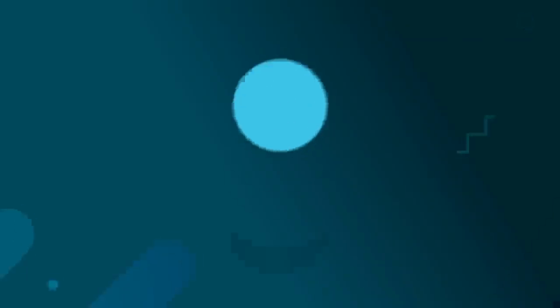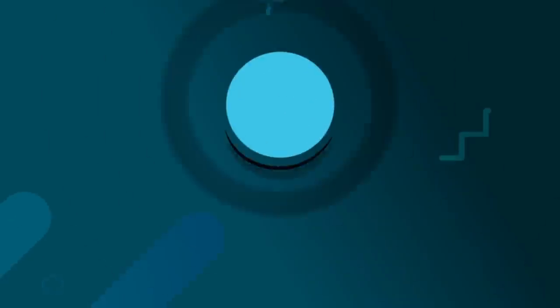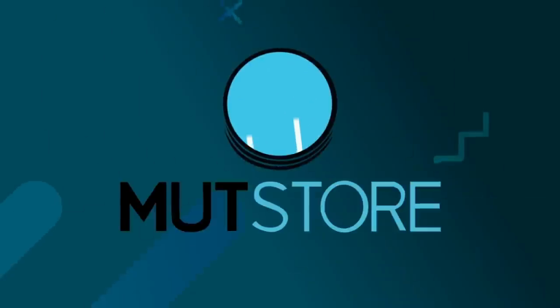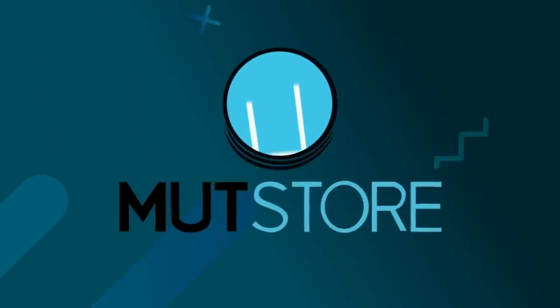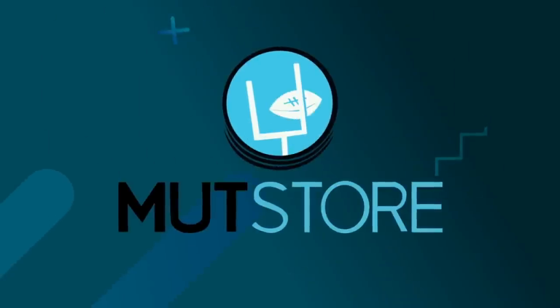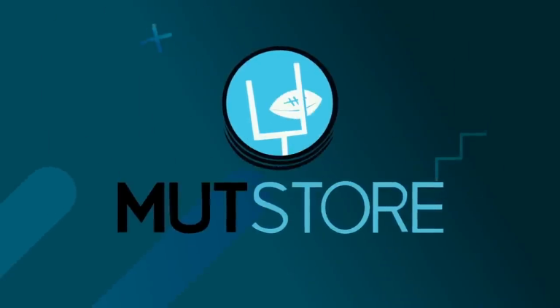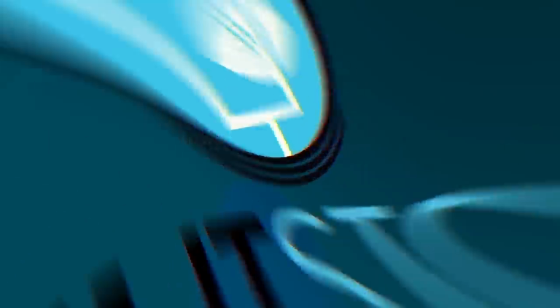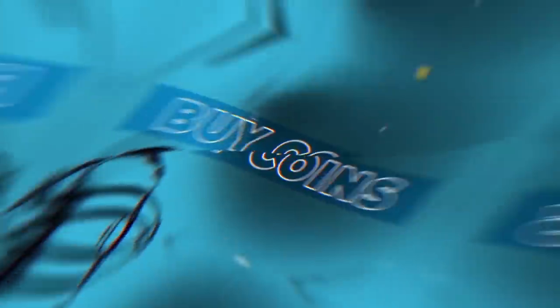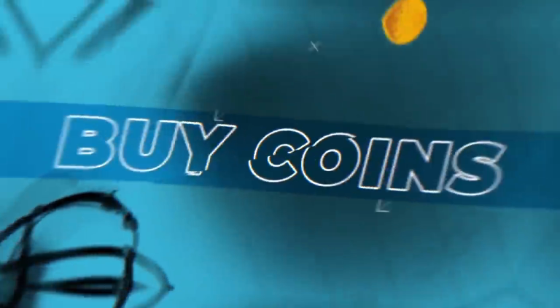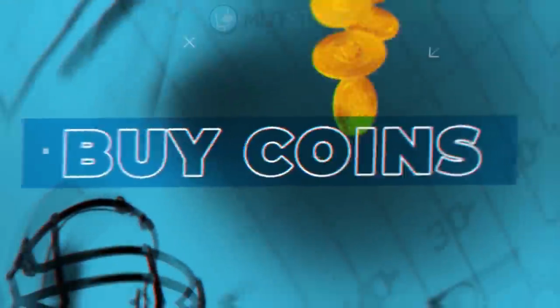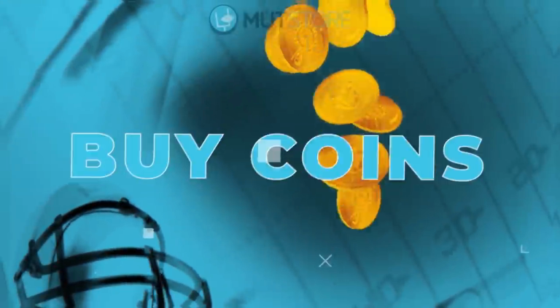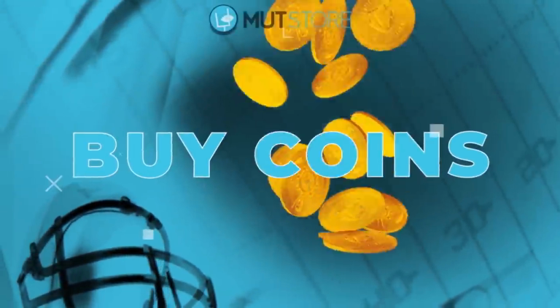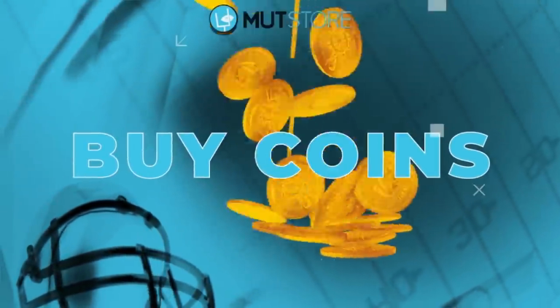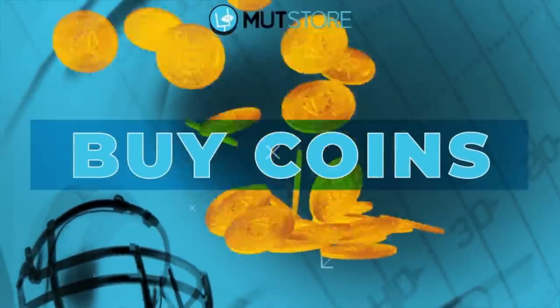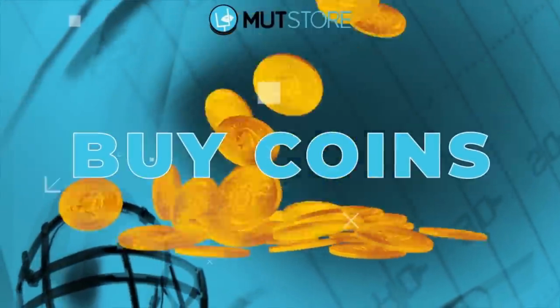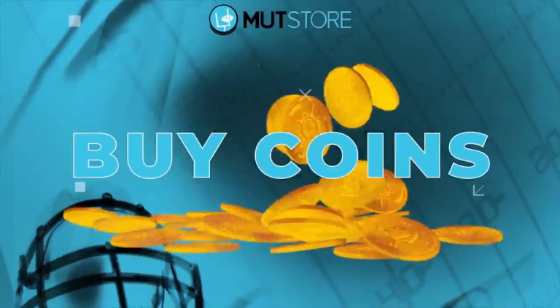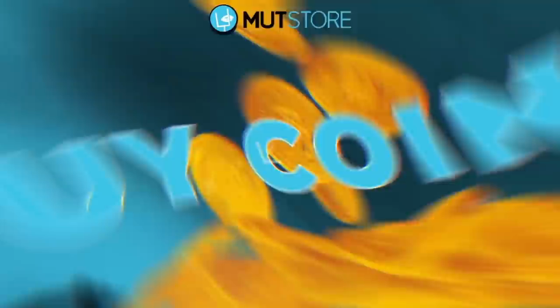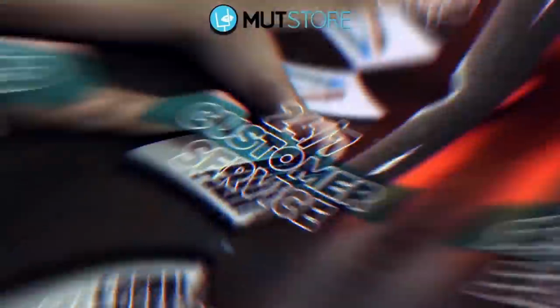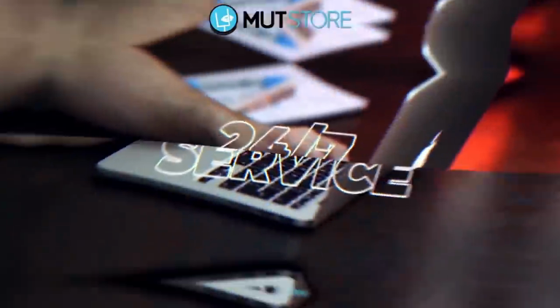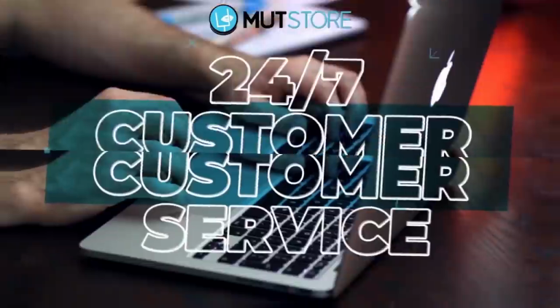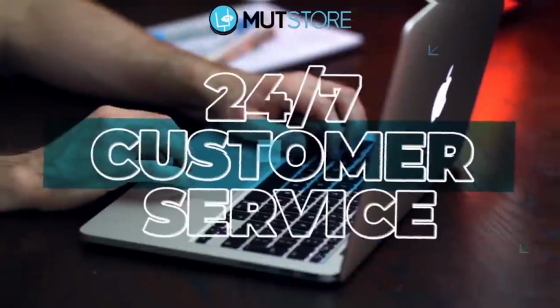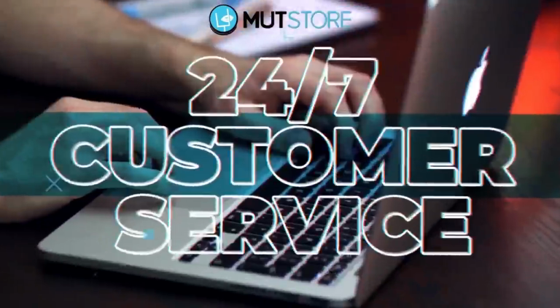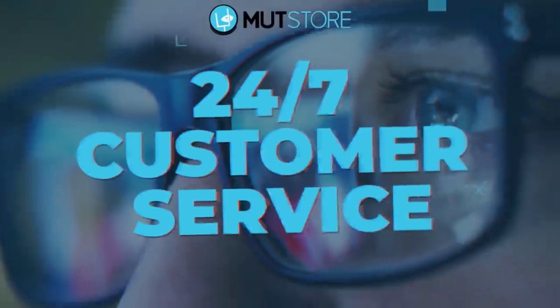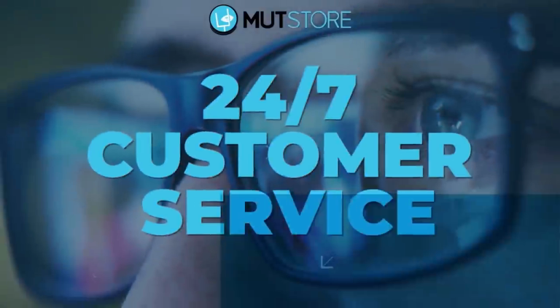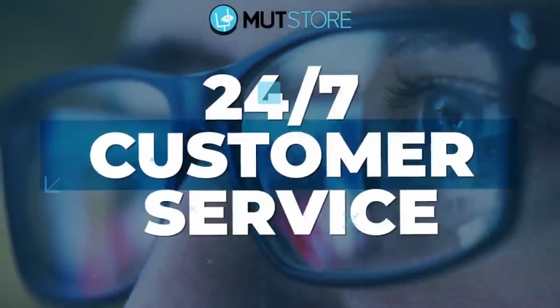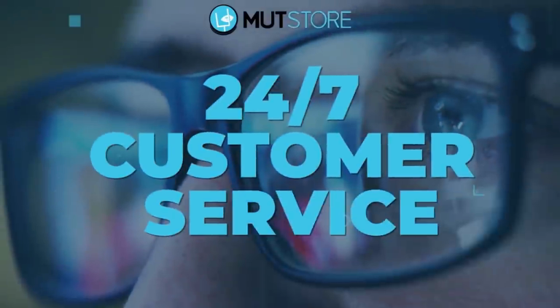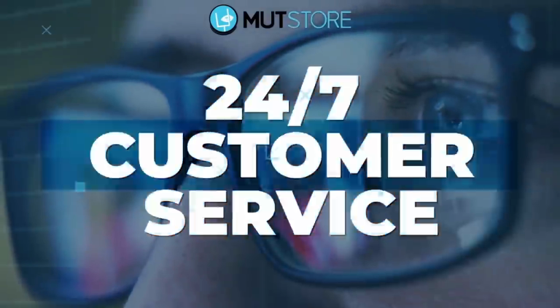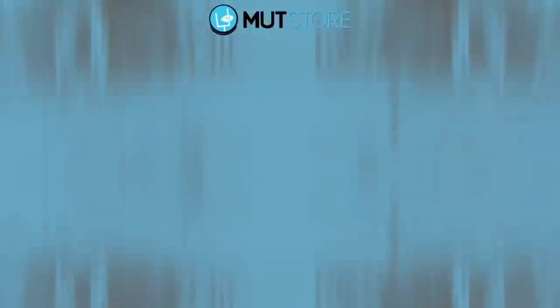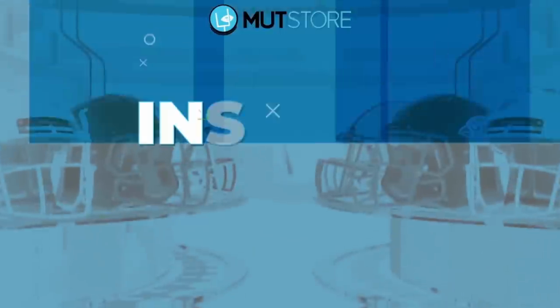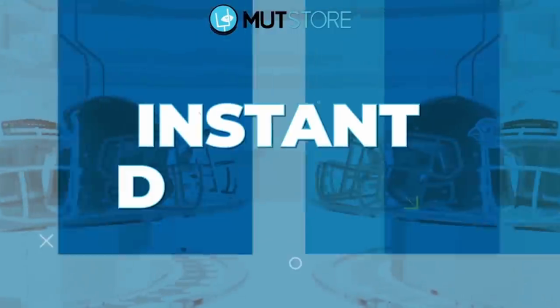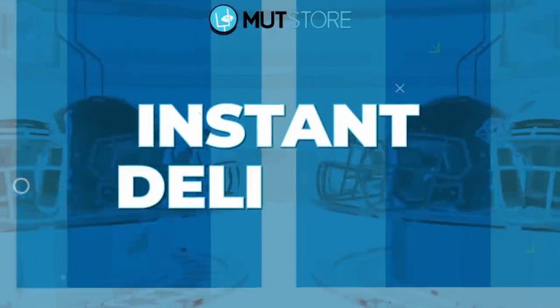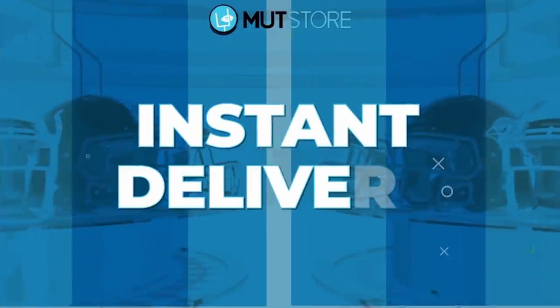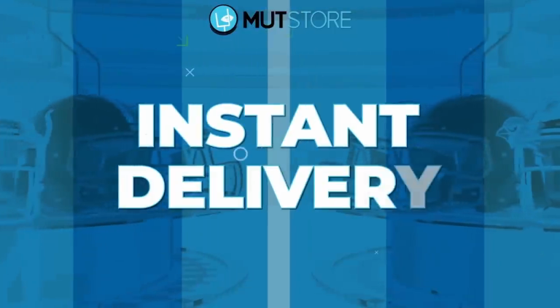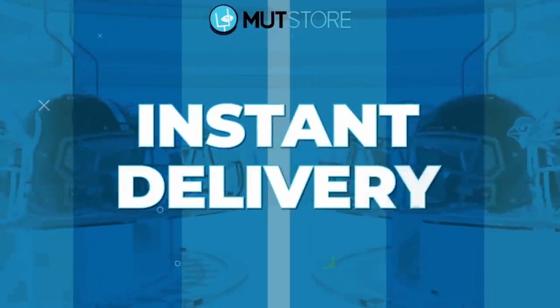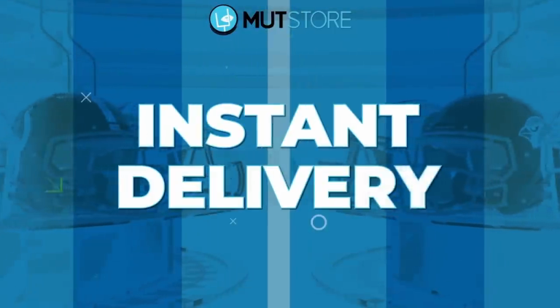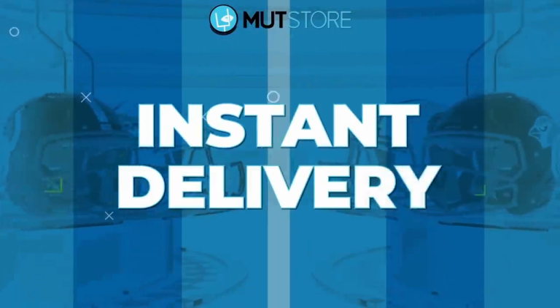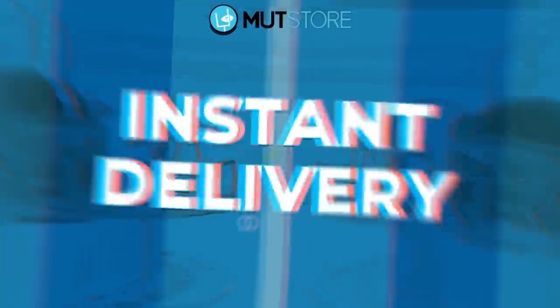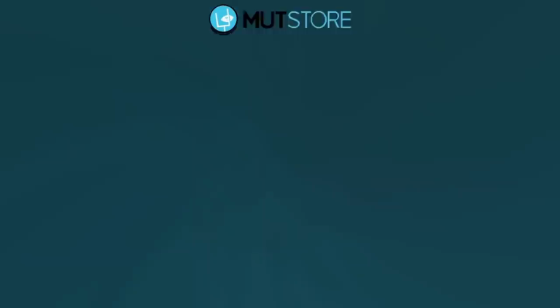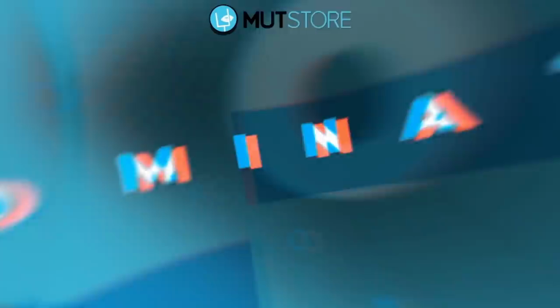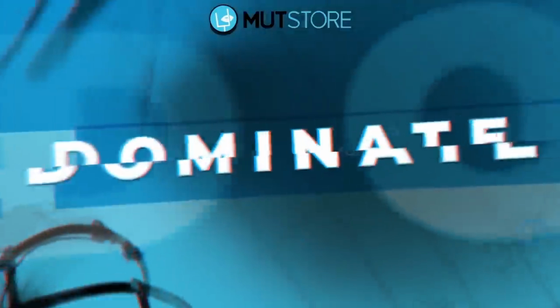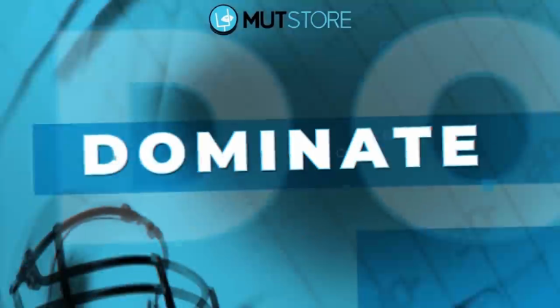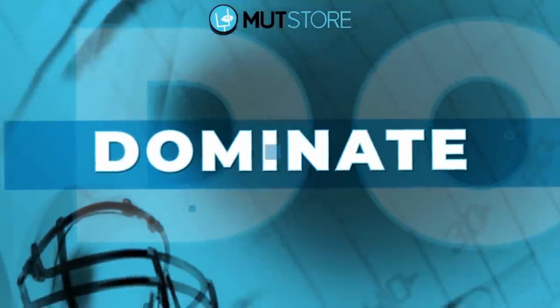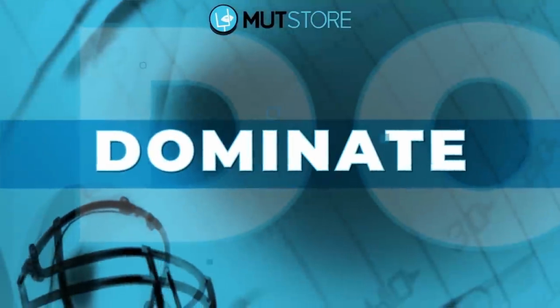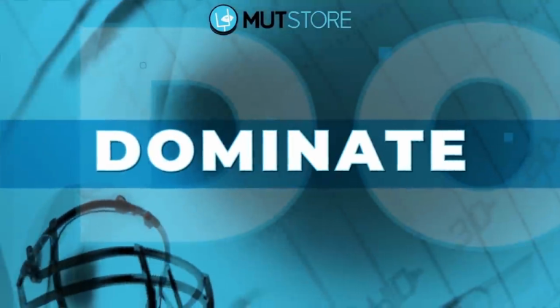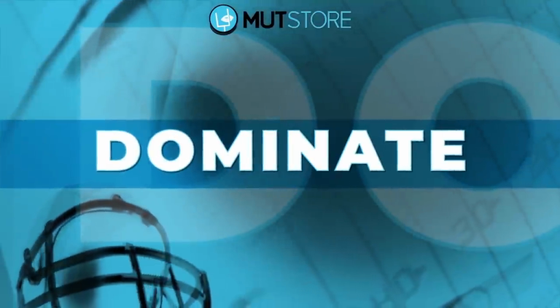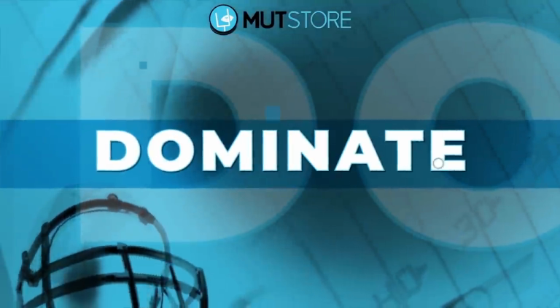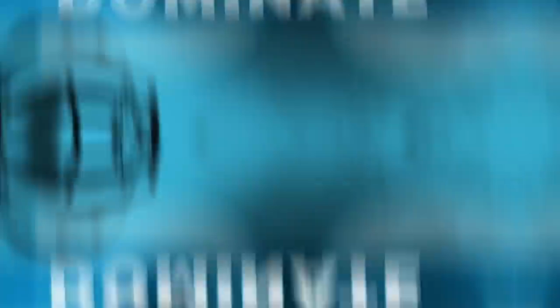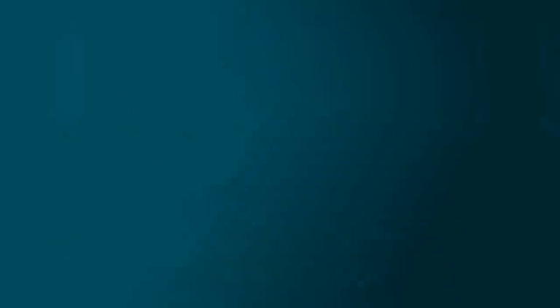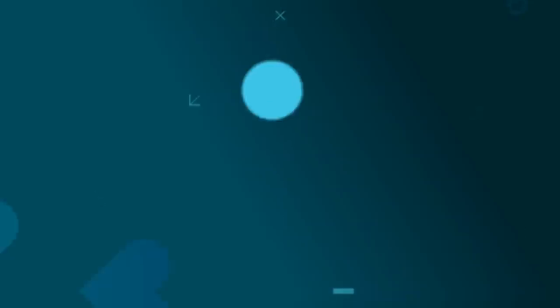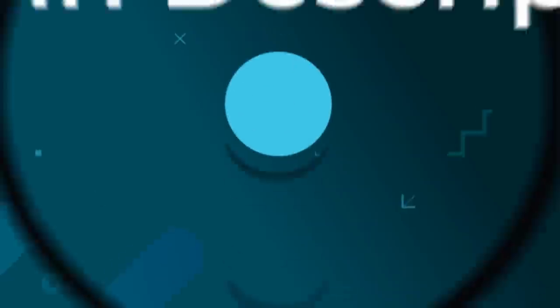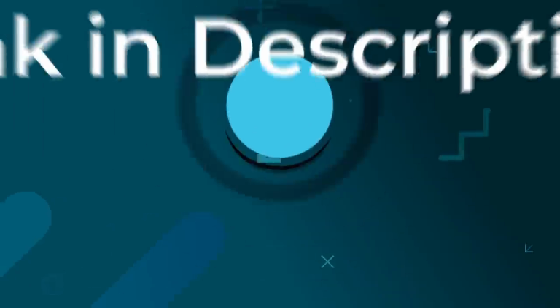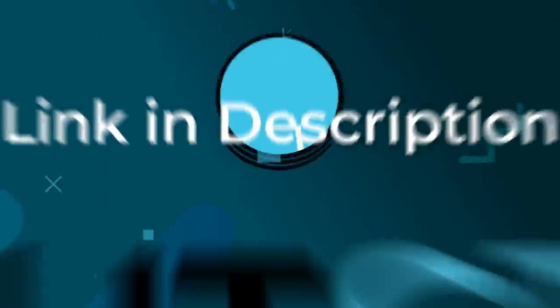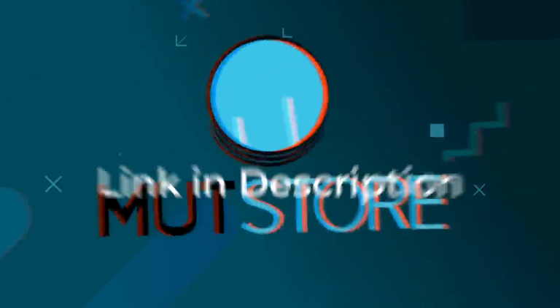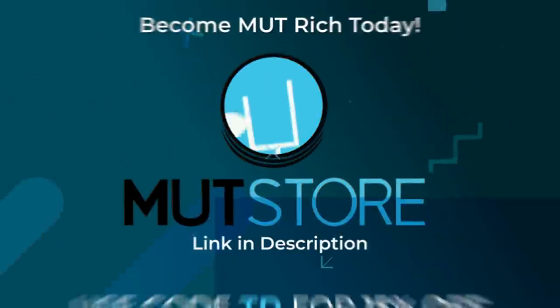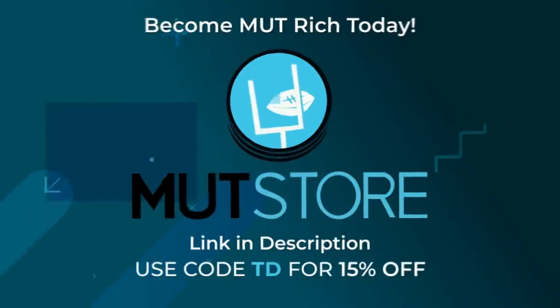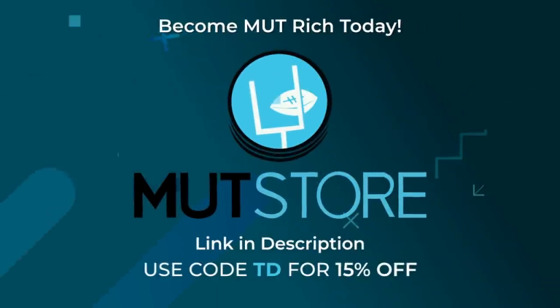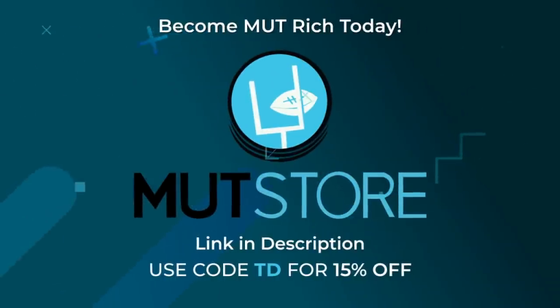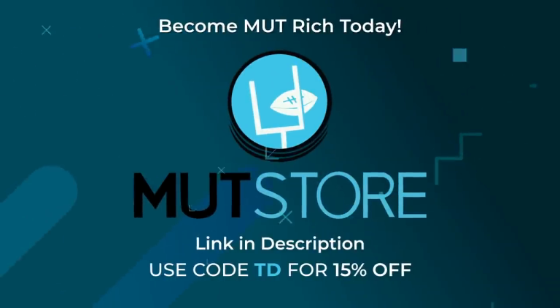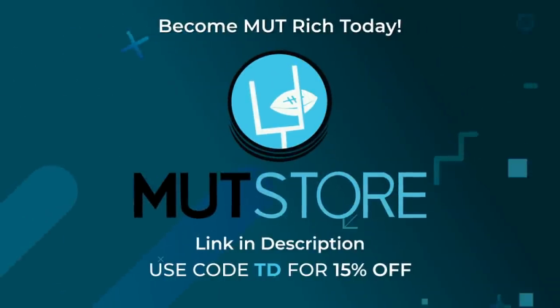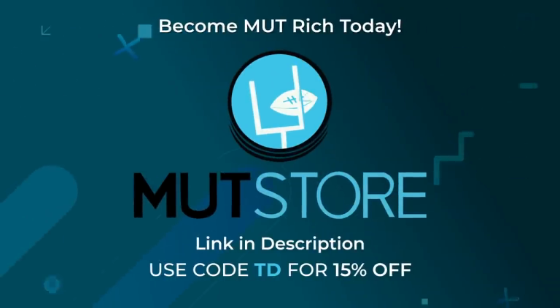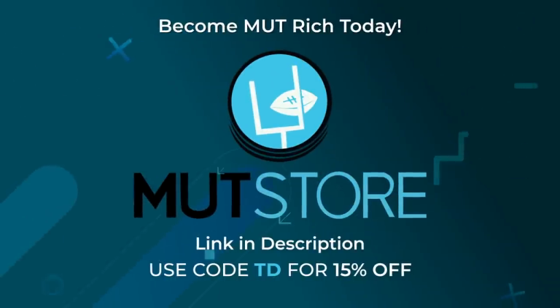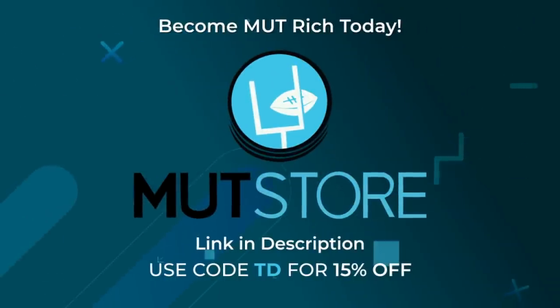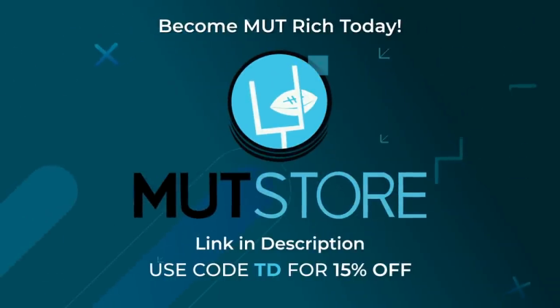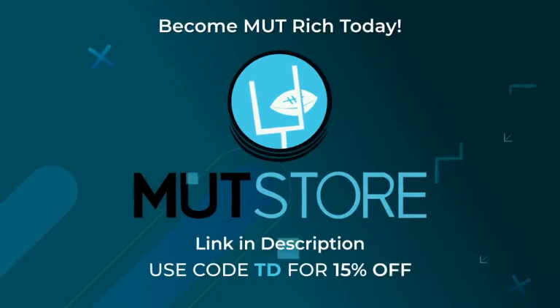If you guys are in need of some coins to get that player or team you've always wanted, make sure to check out Mutt's store and use code TD for 15% off.